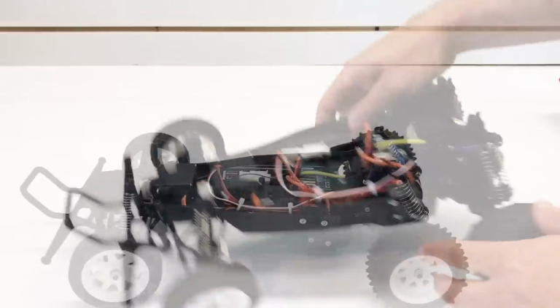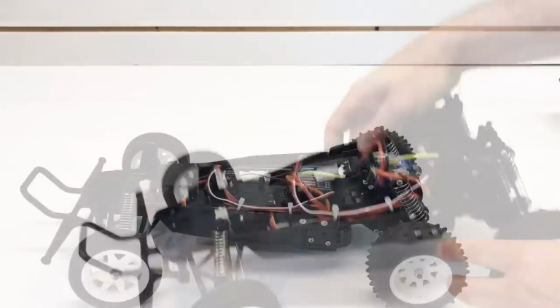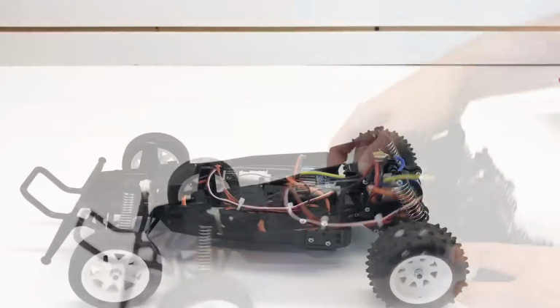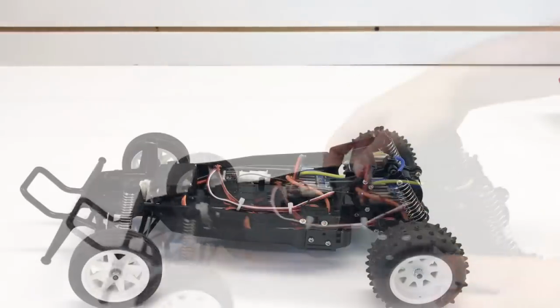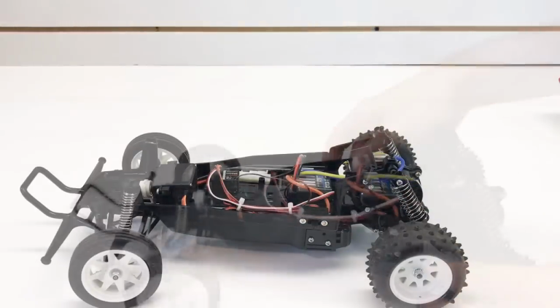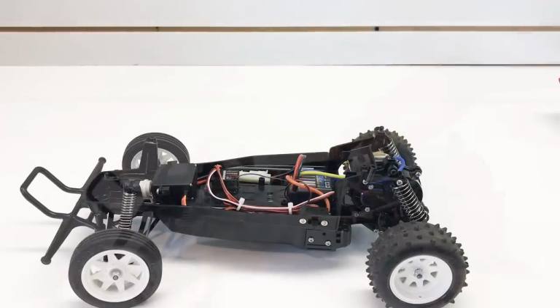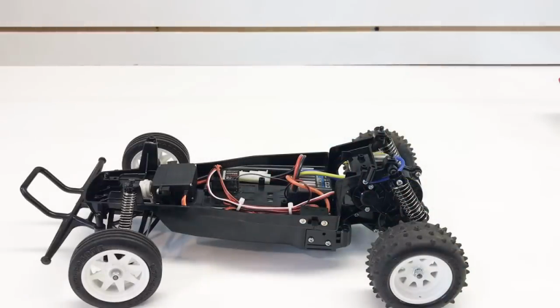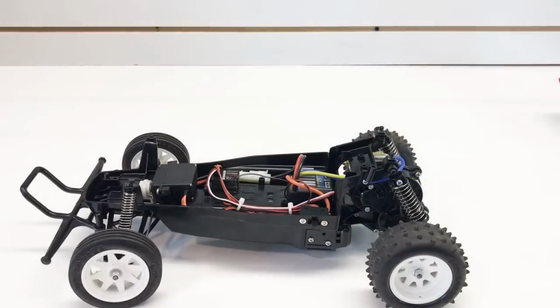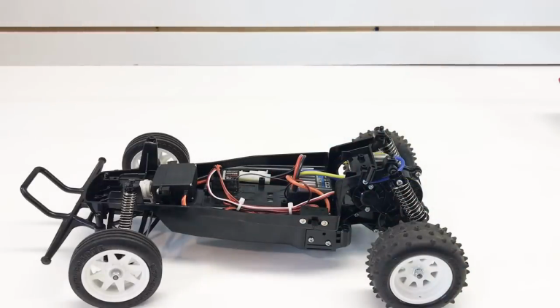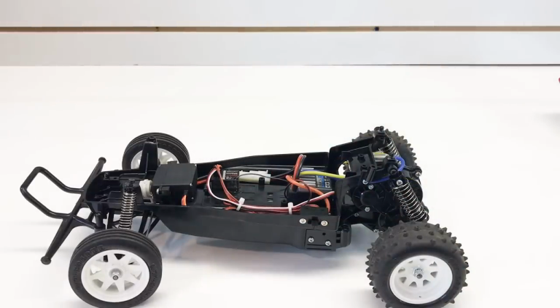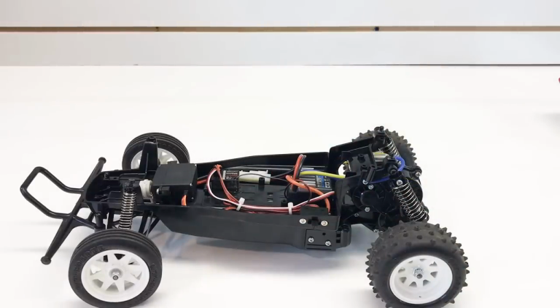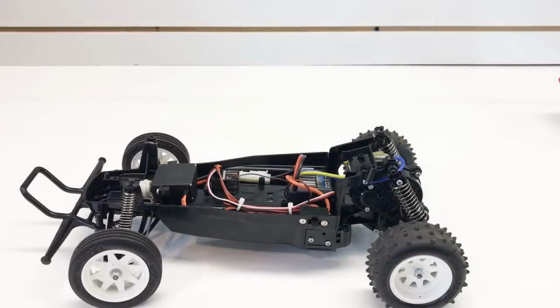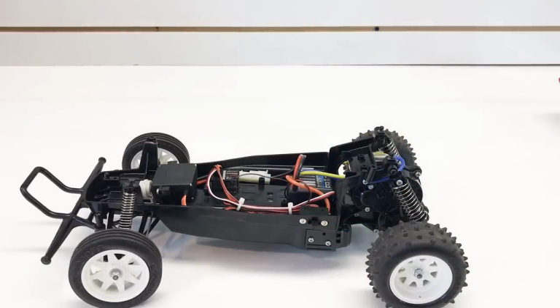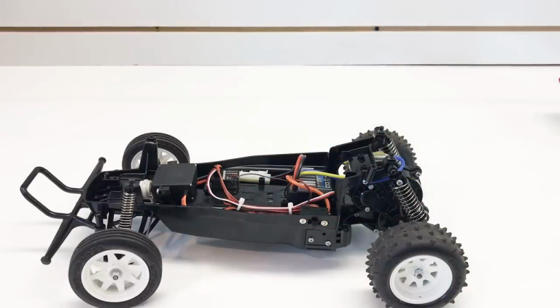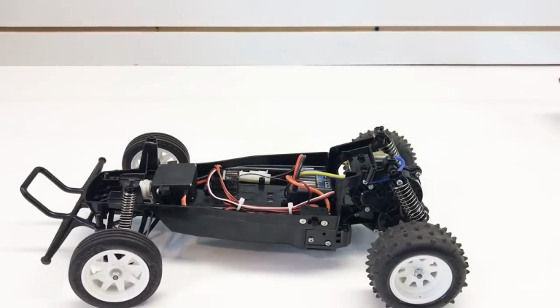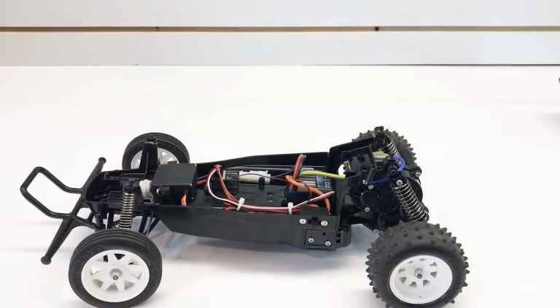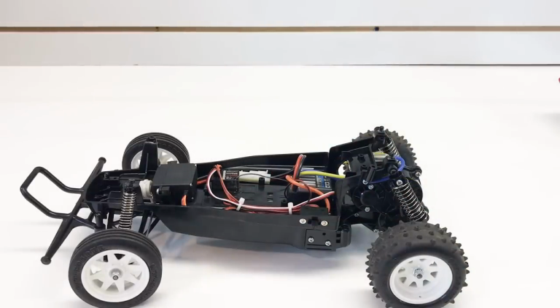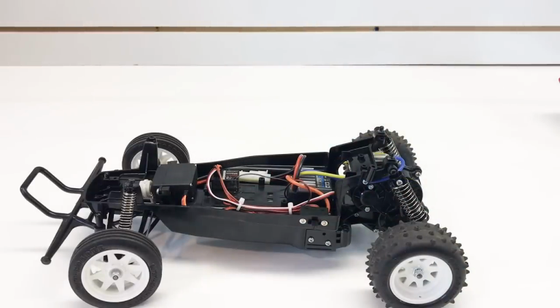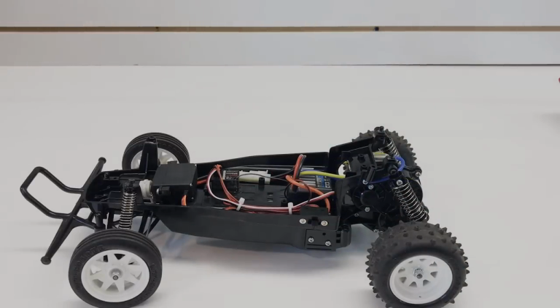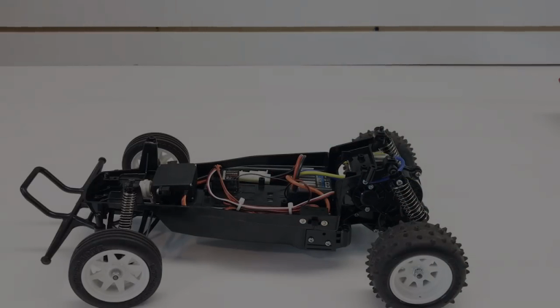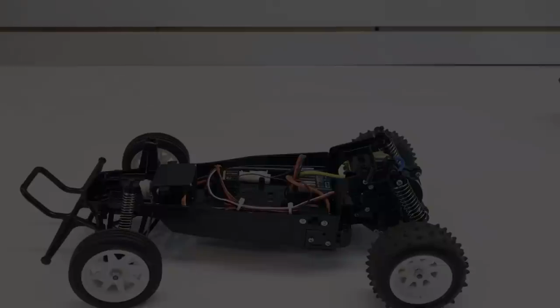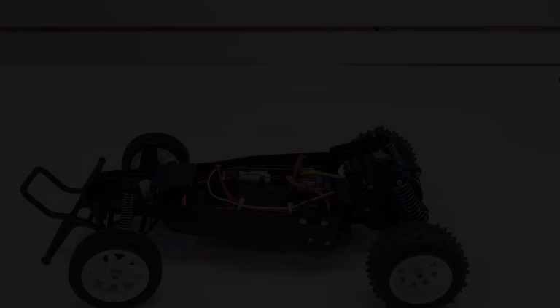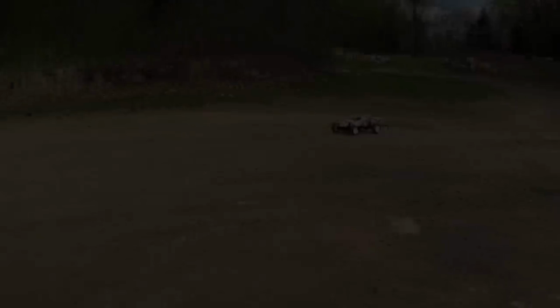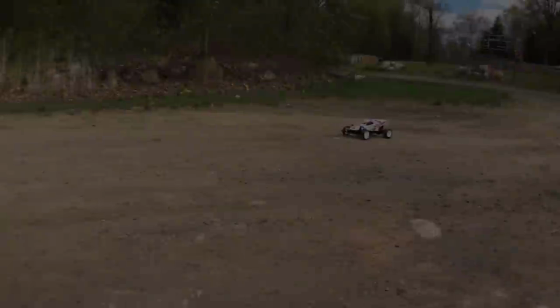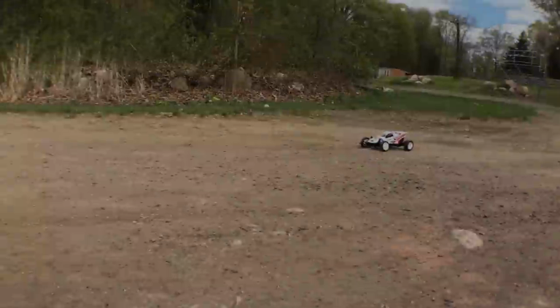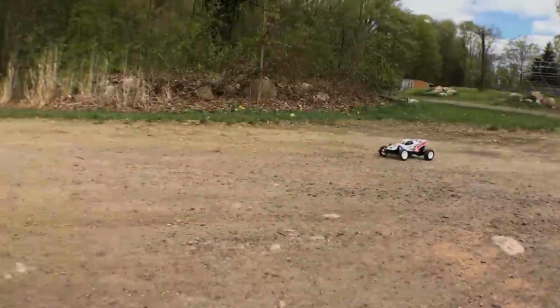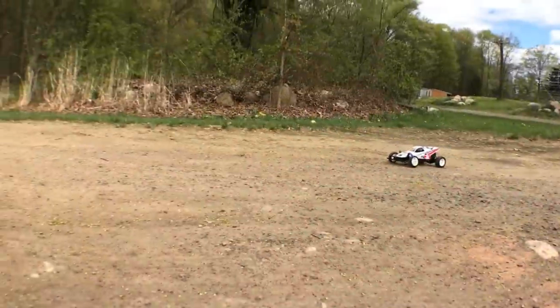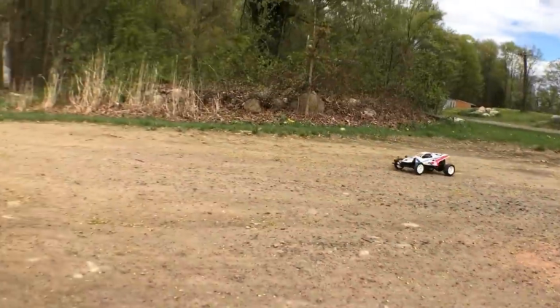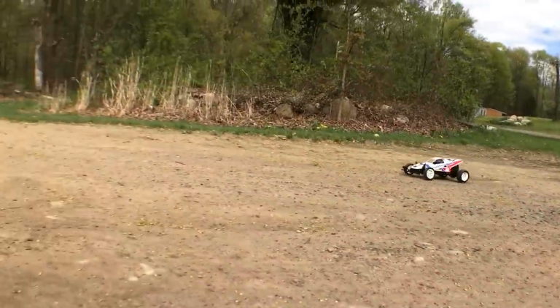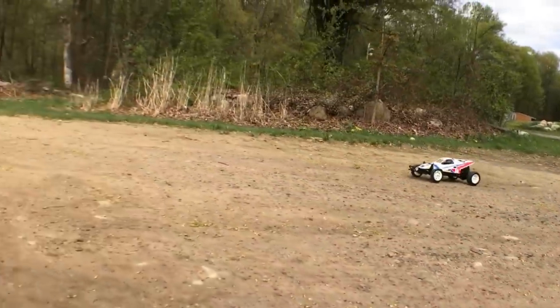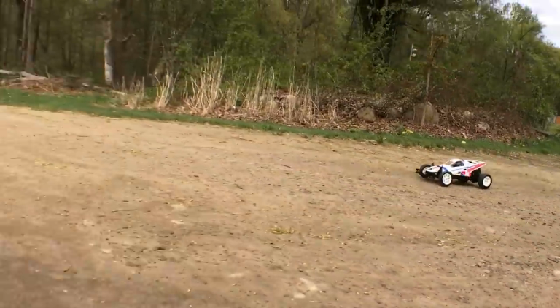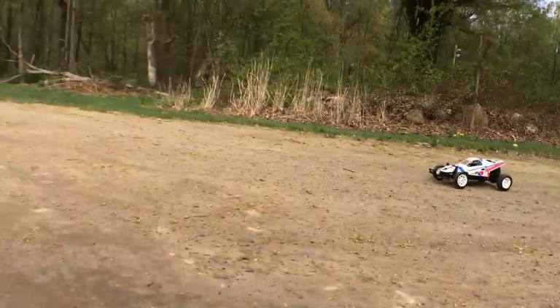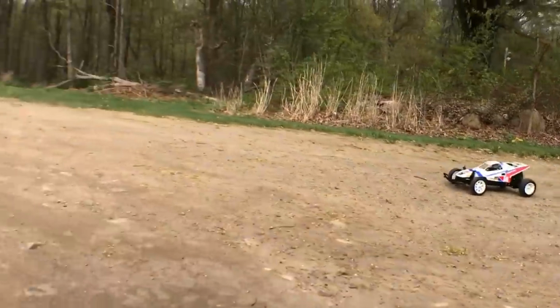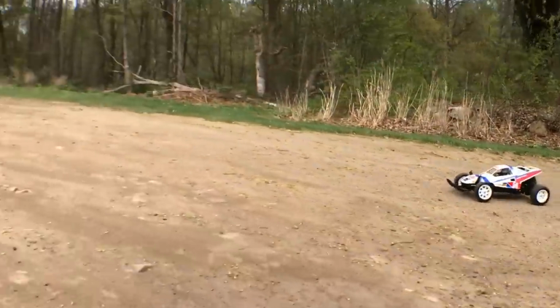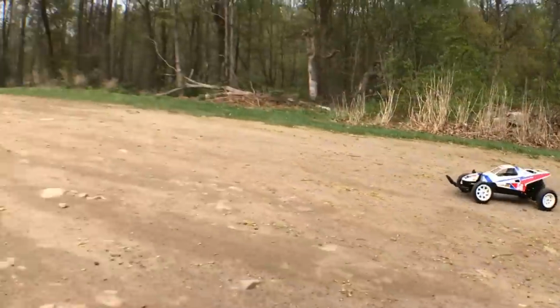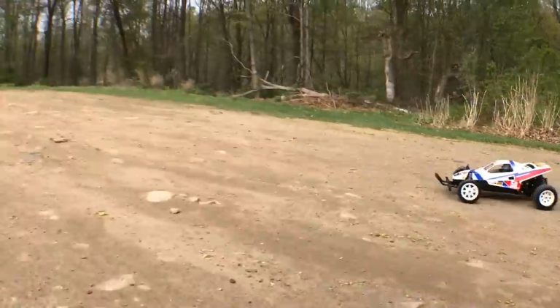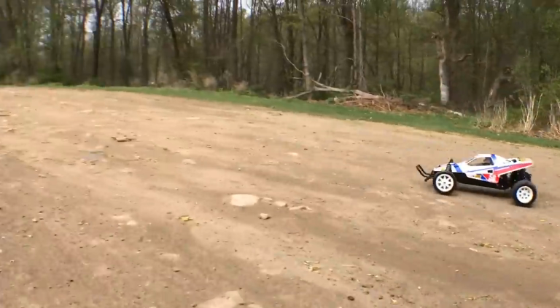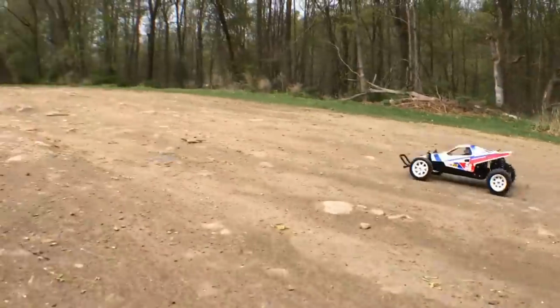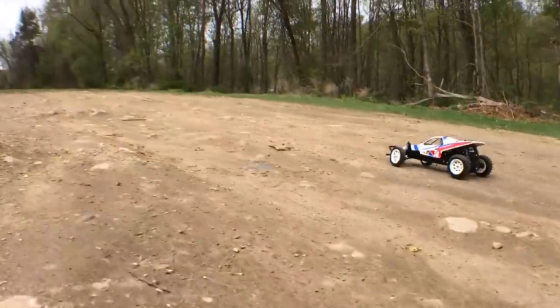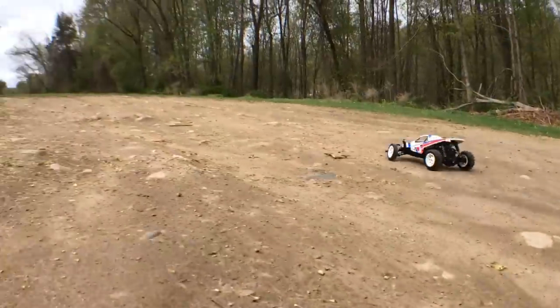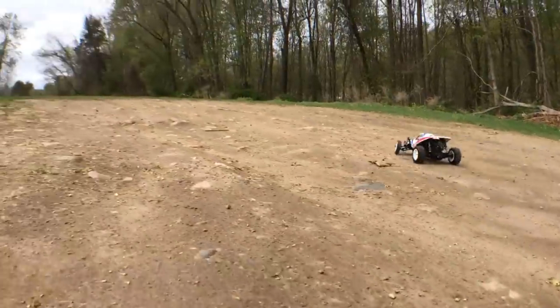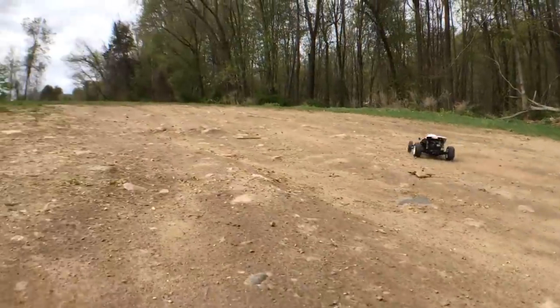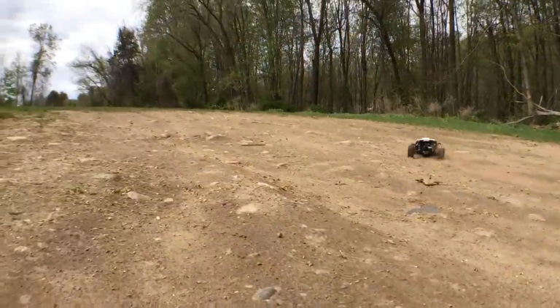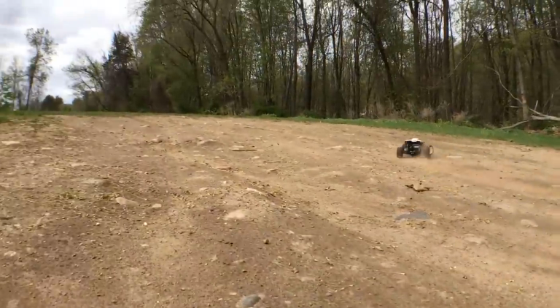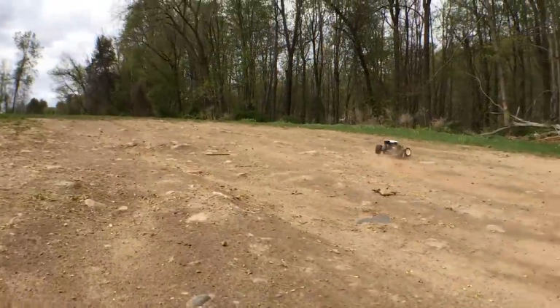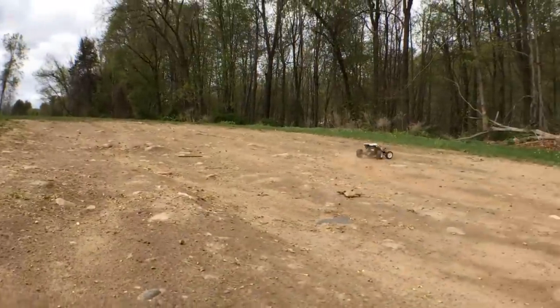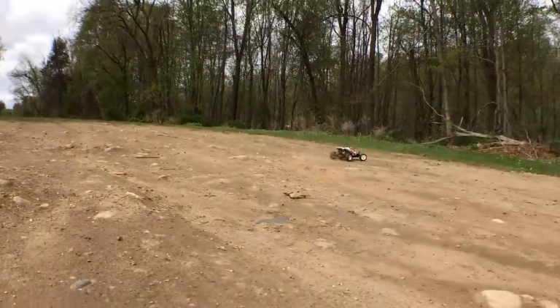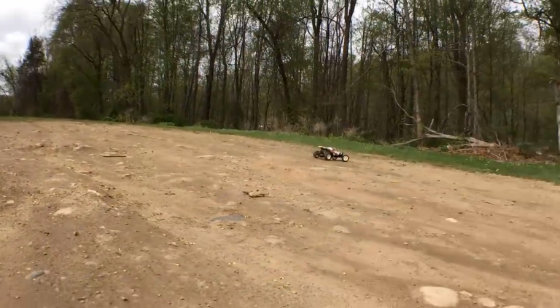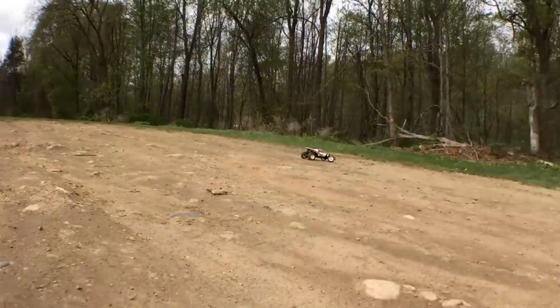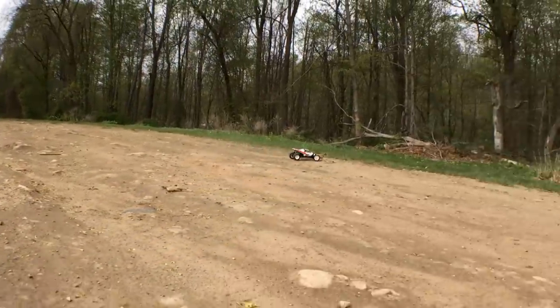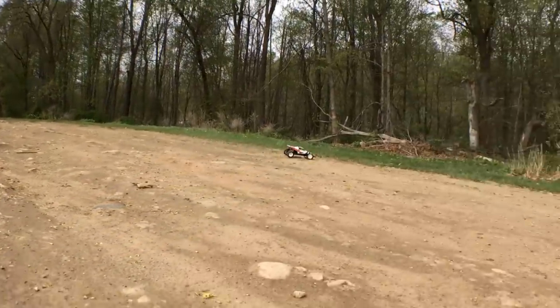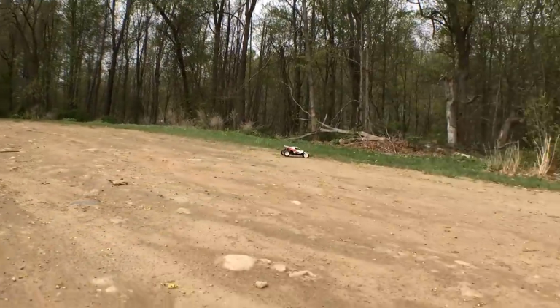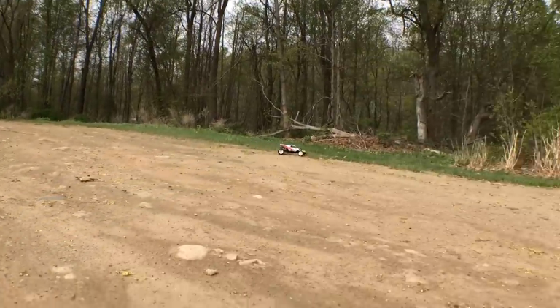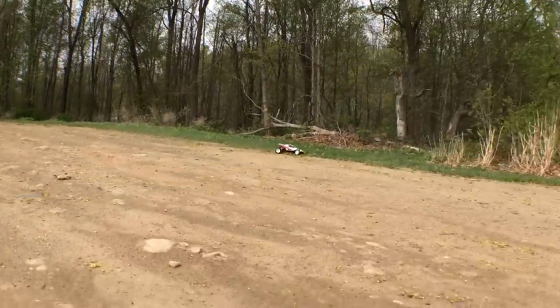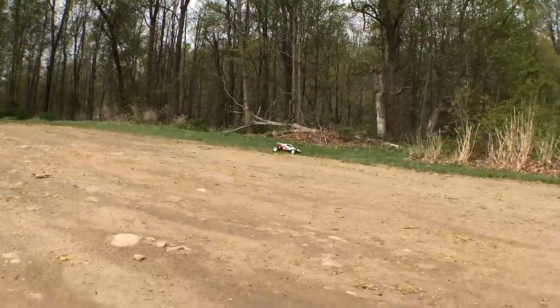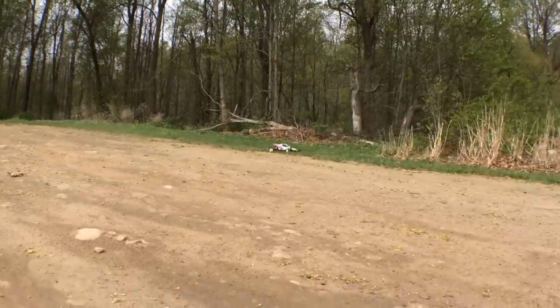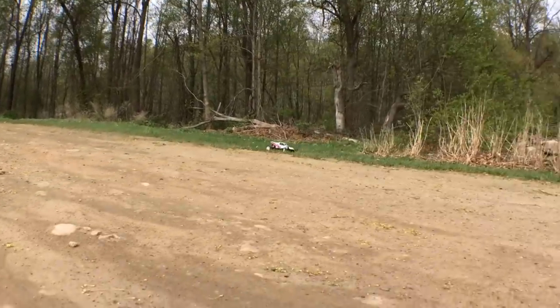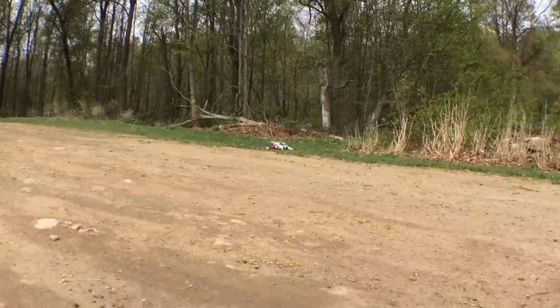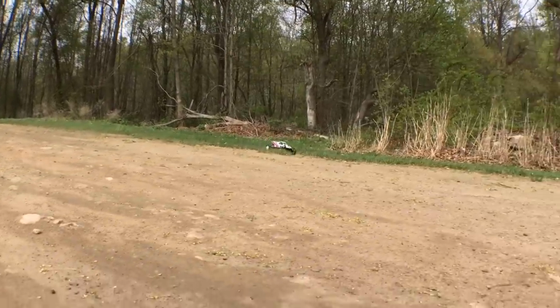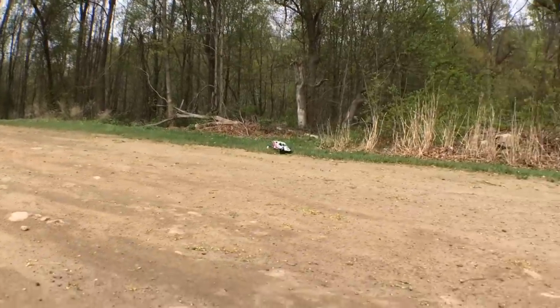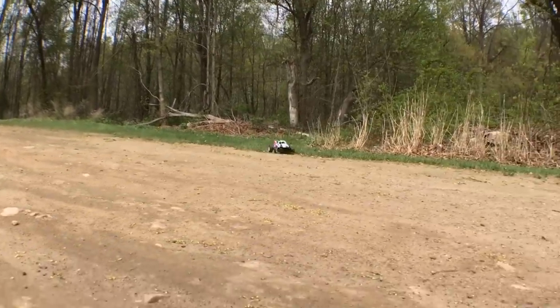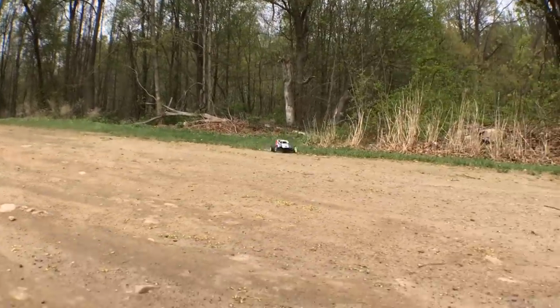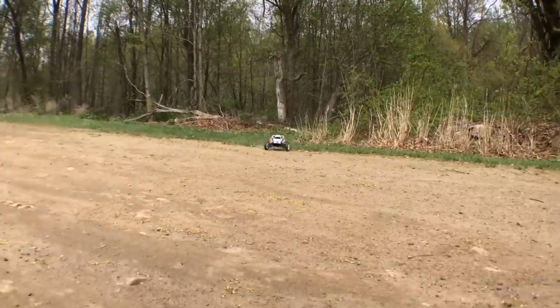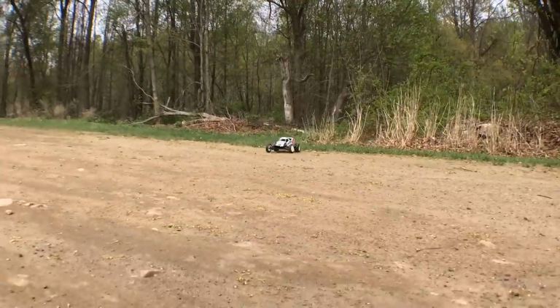Now let me show you this machine in action.